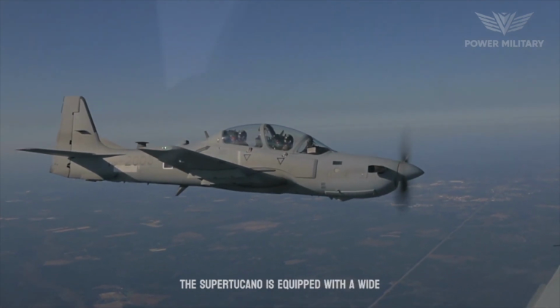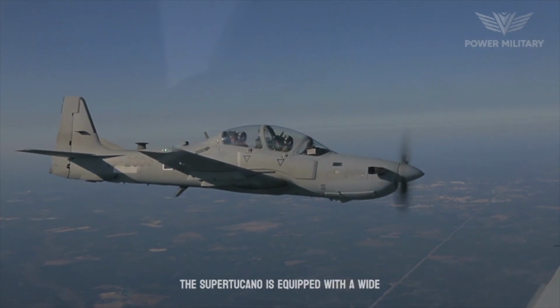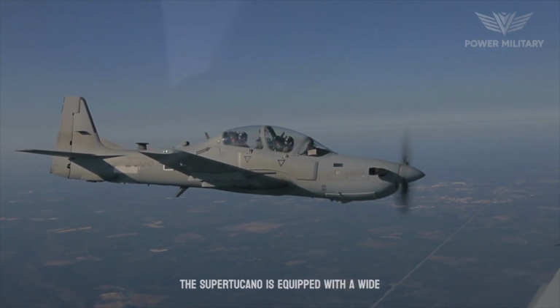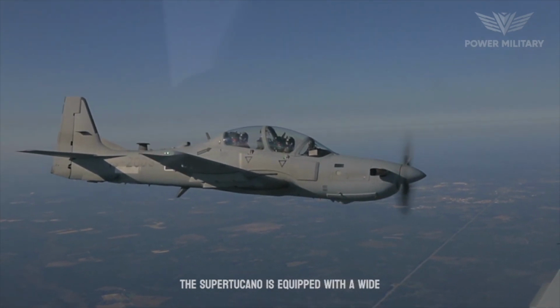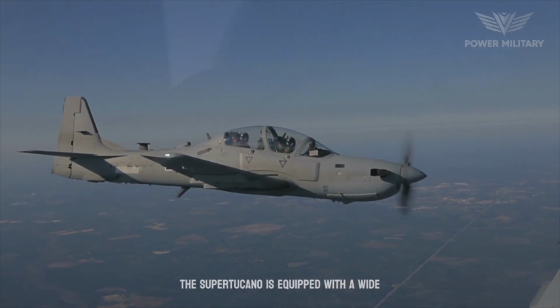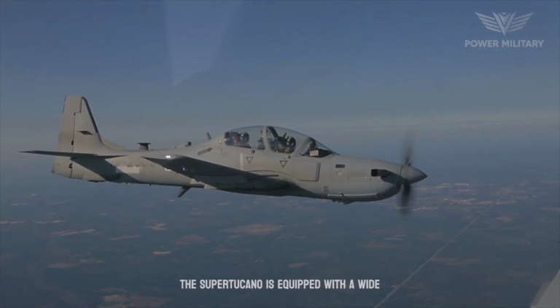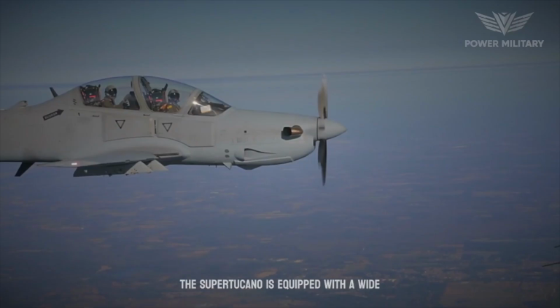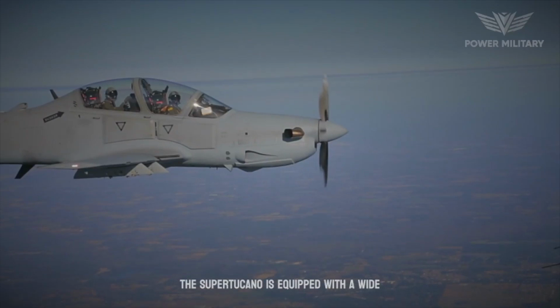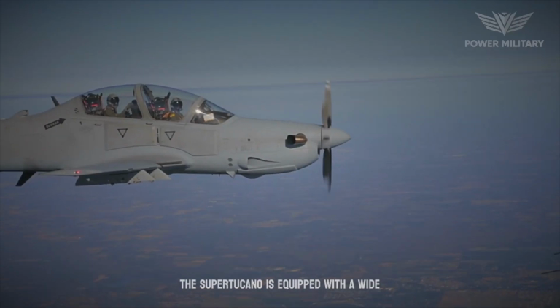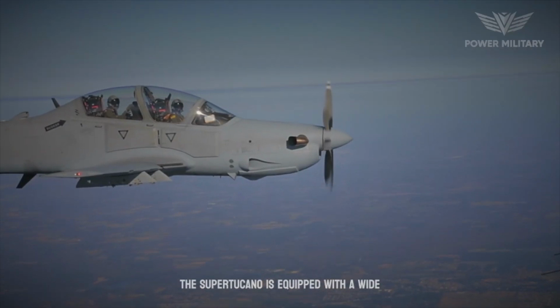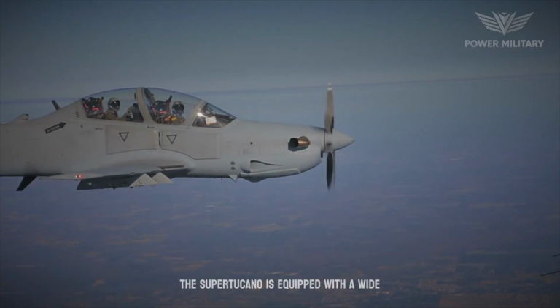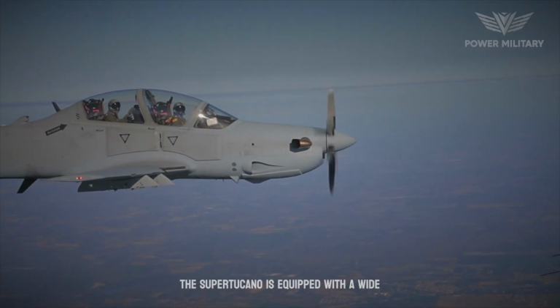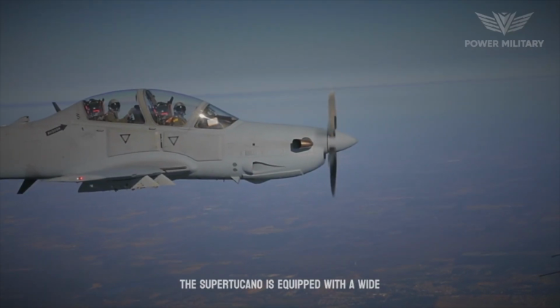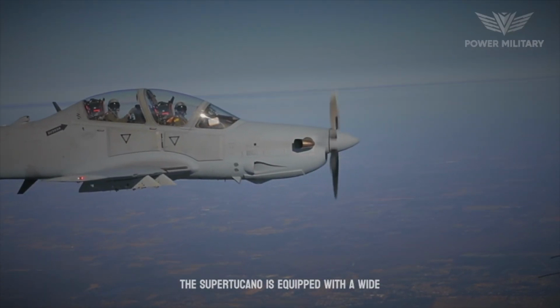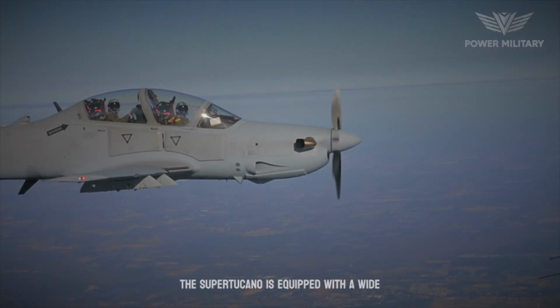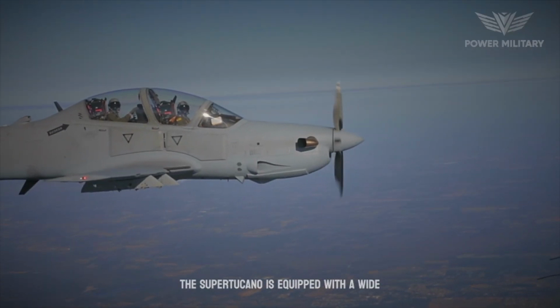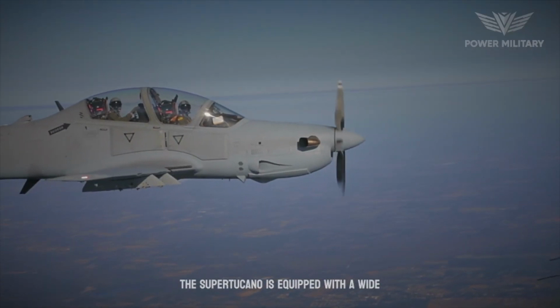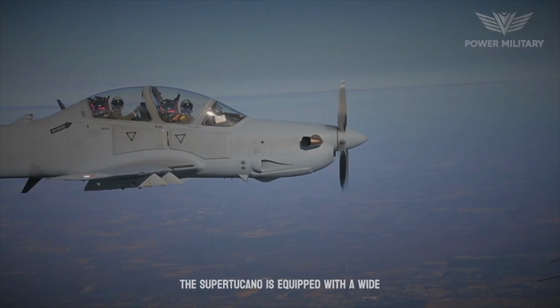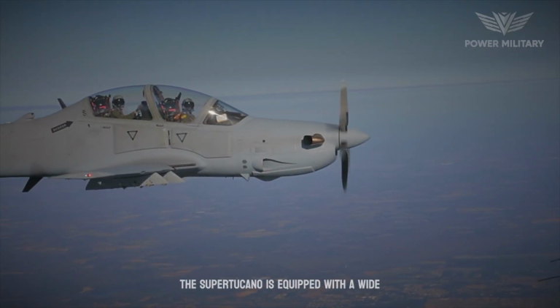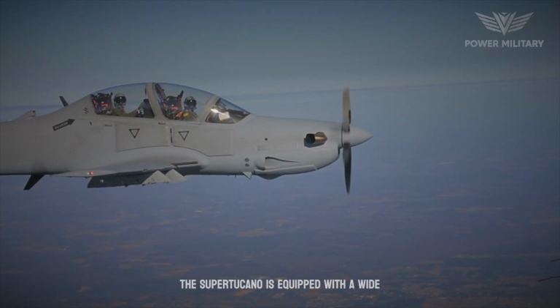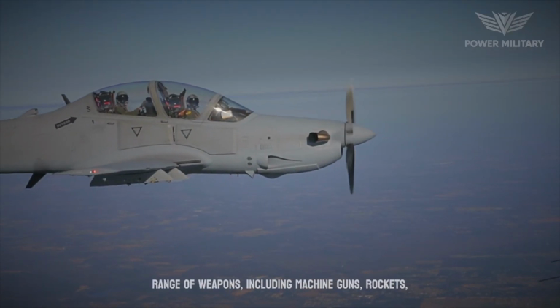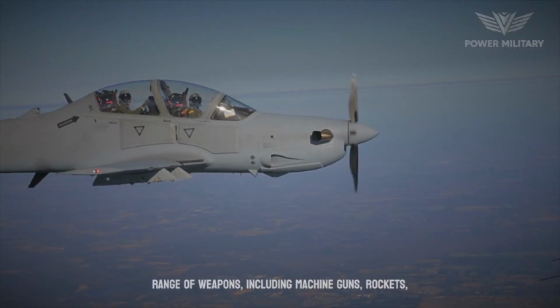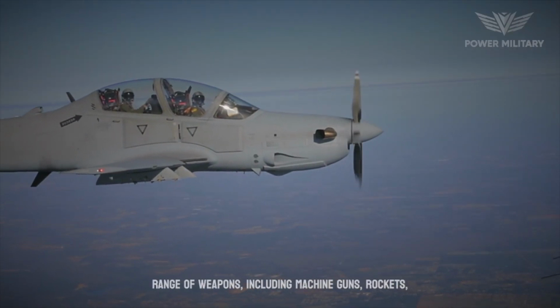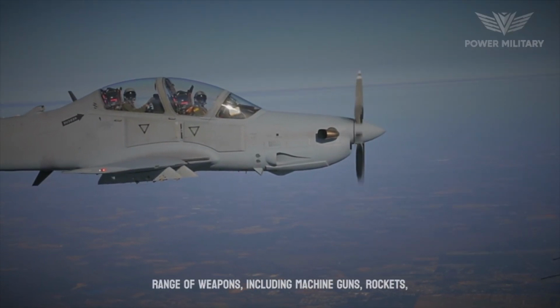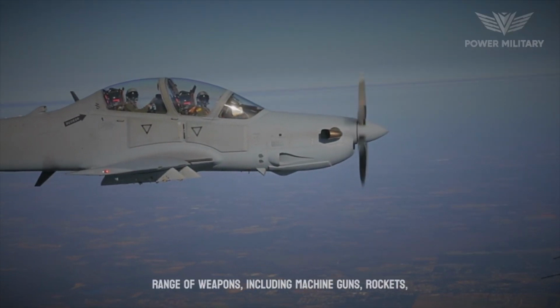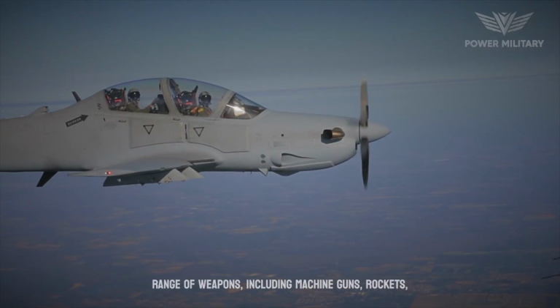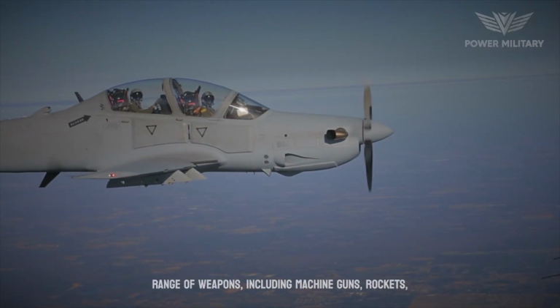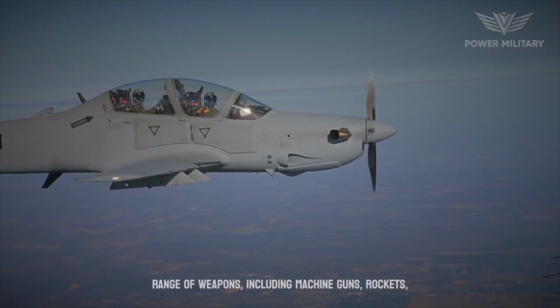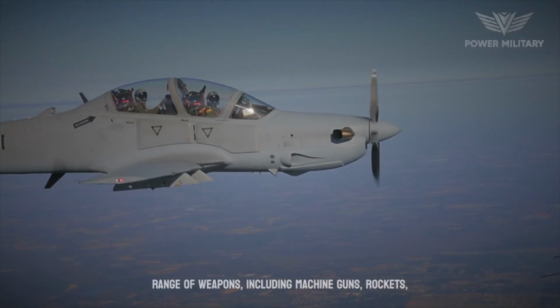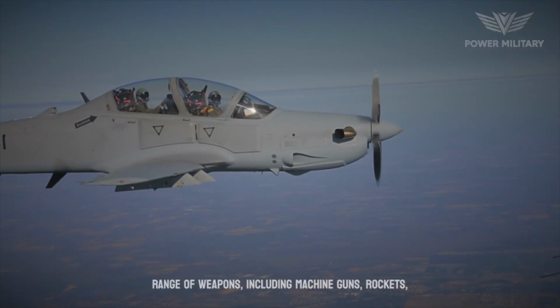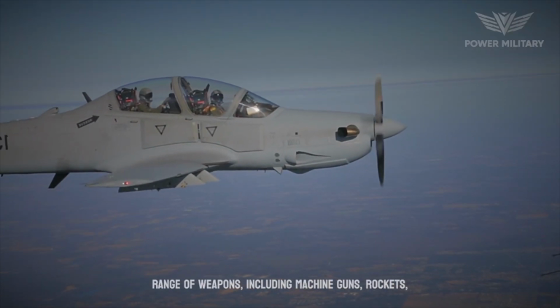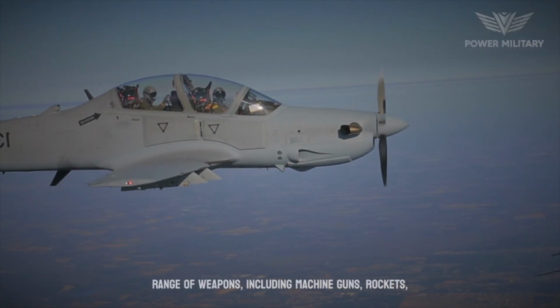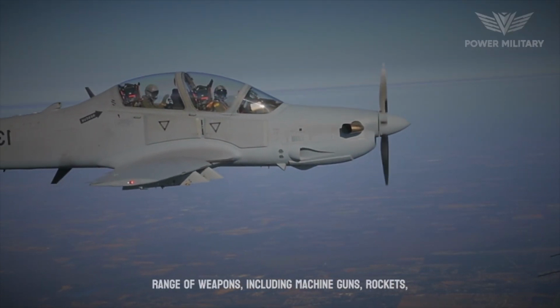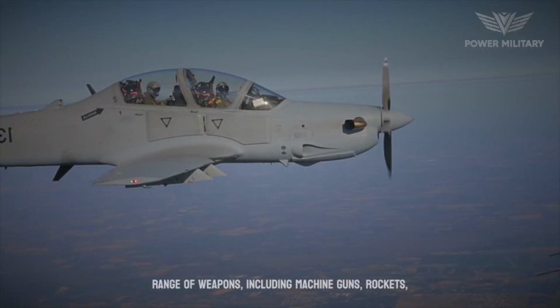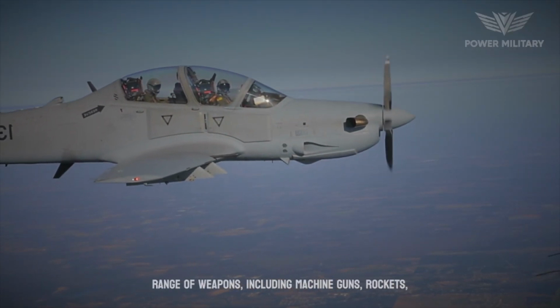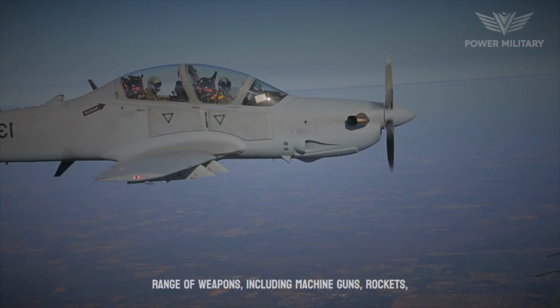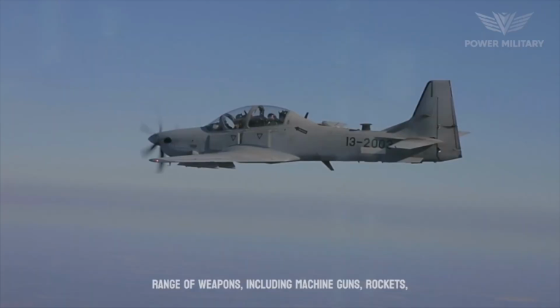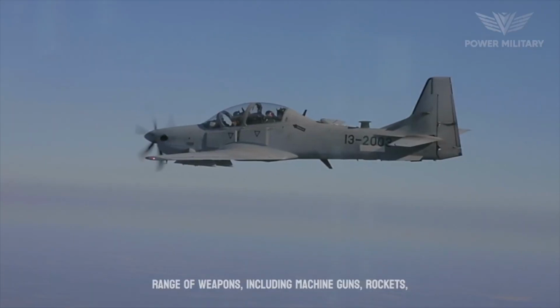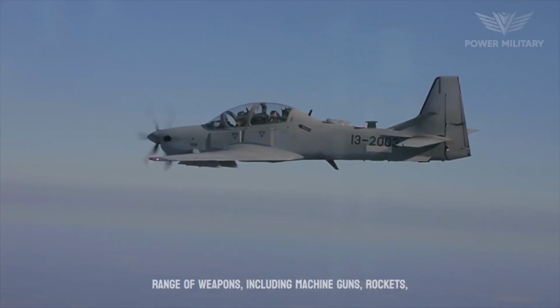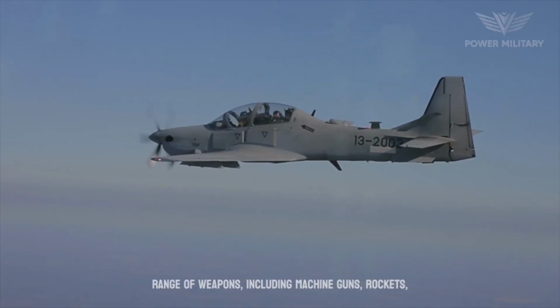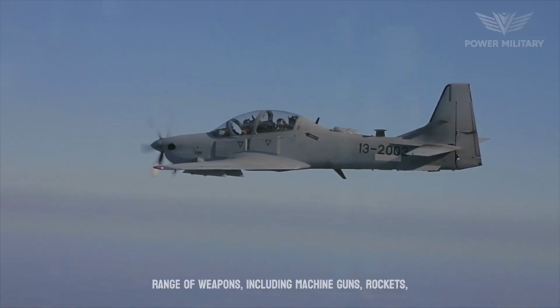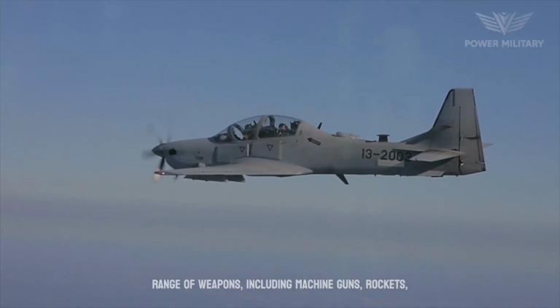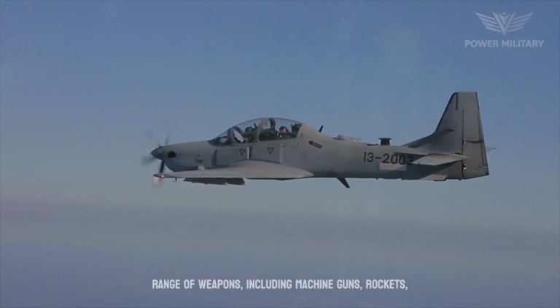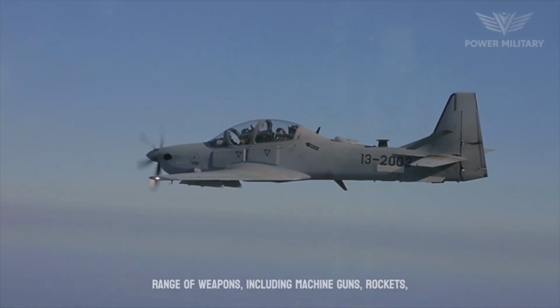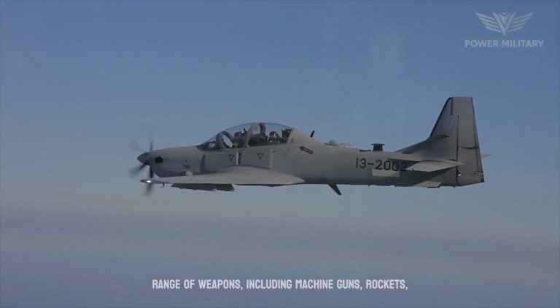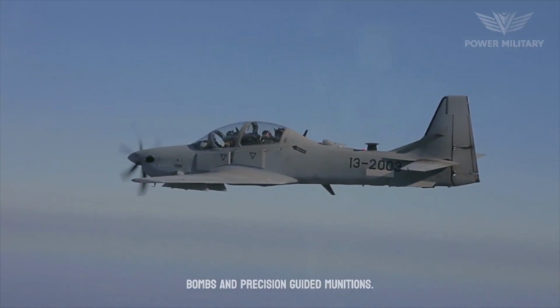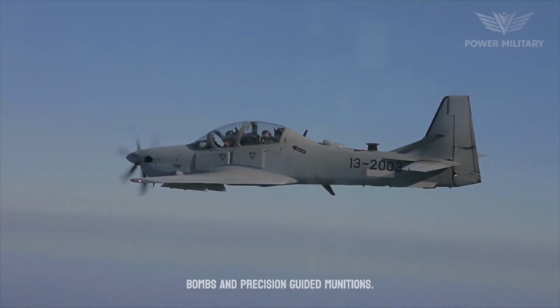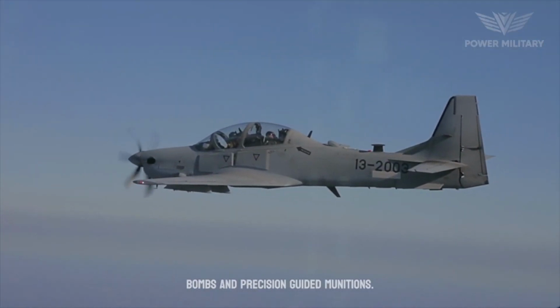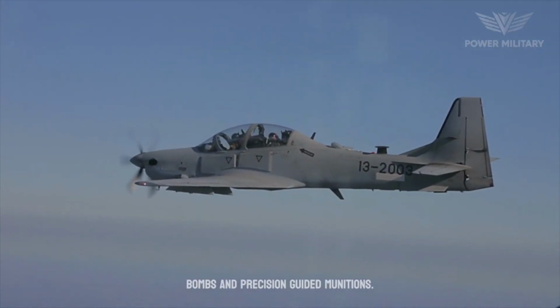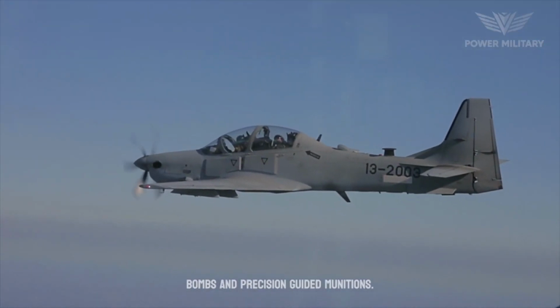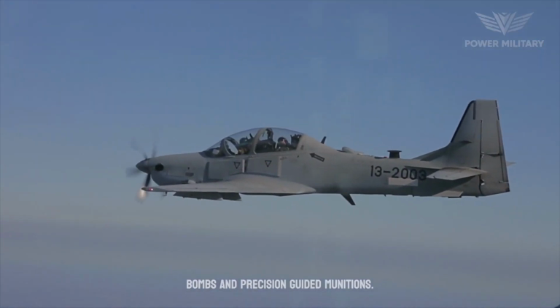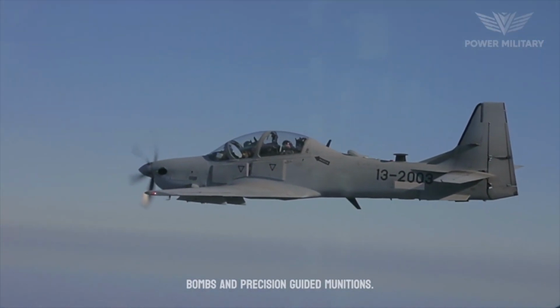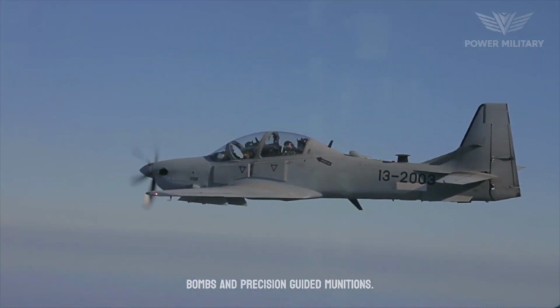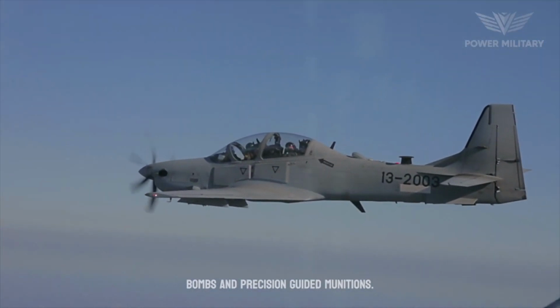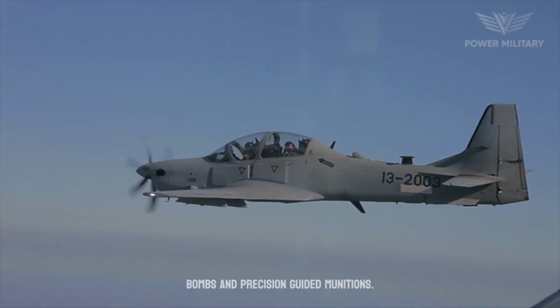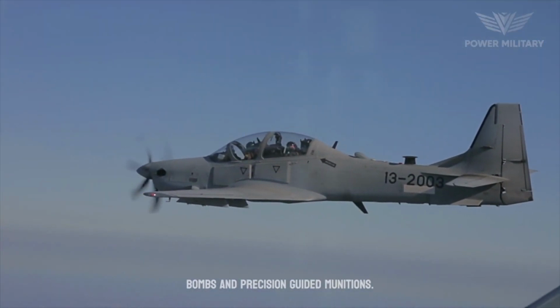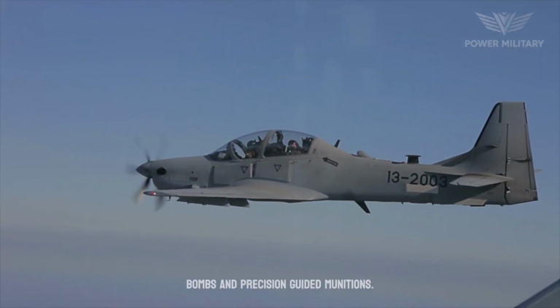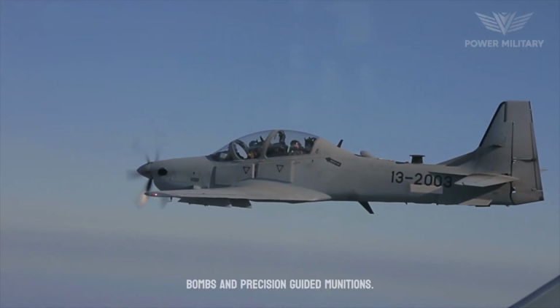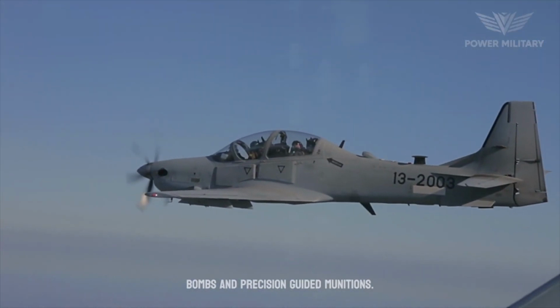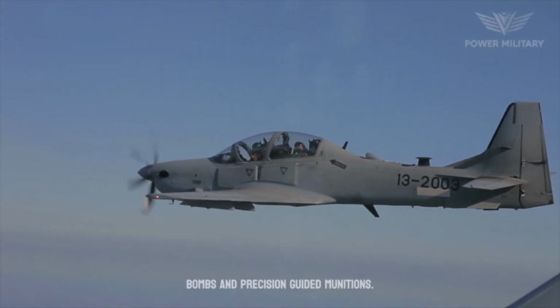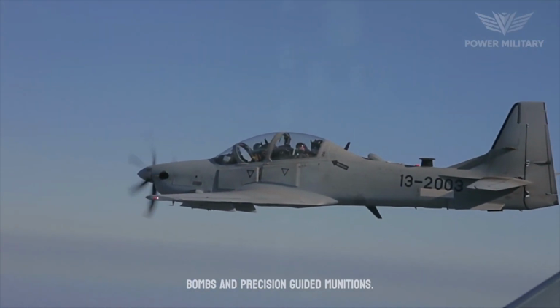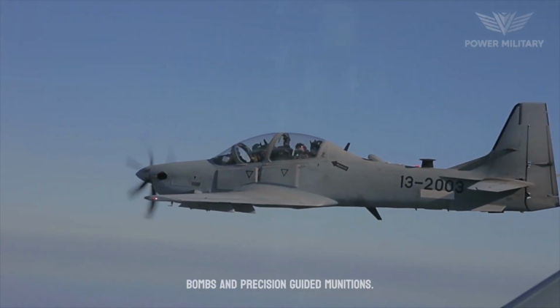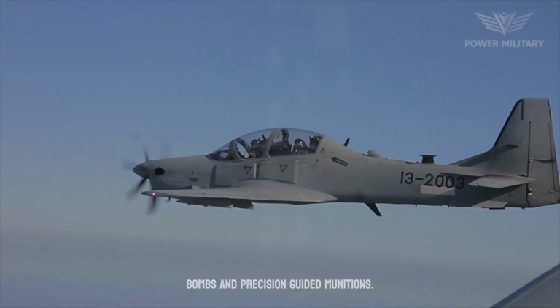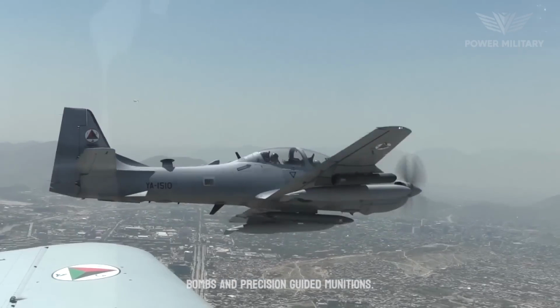The Super Tucano is equipped with a wide range of weapons, including machine guns, rockets, bombs, and precision-guided munitions.